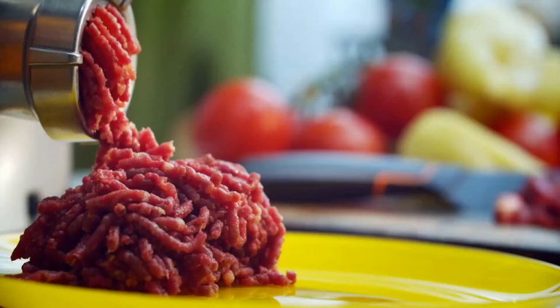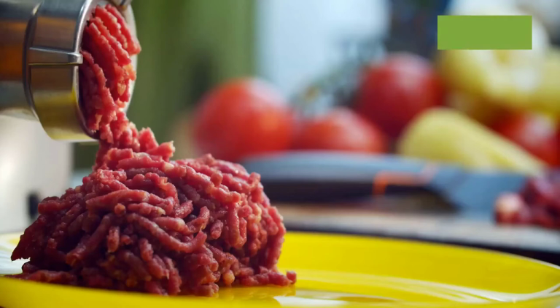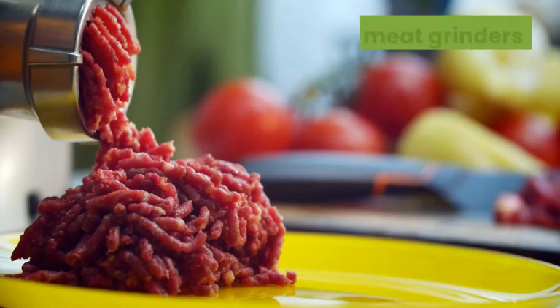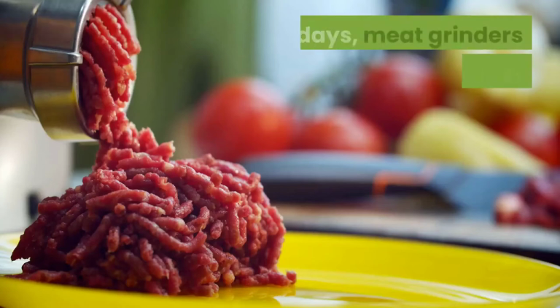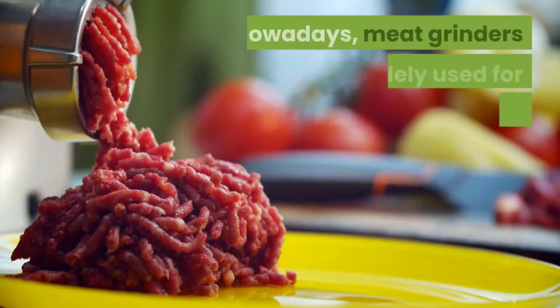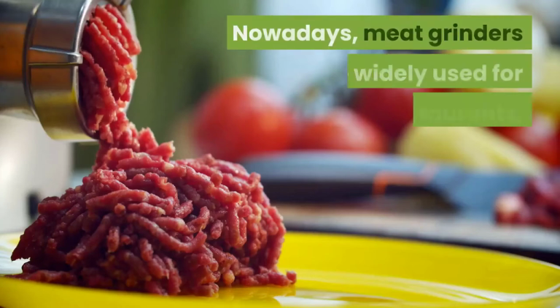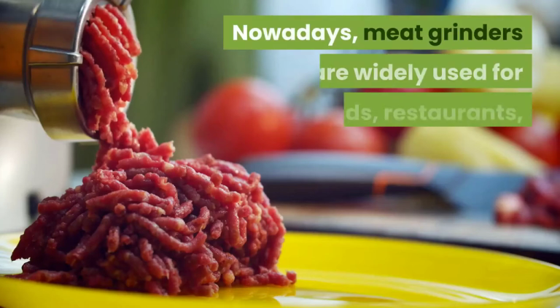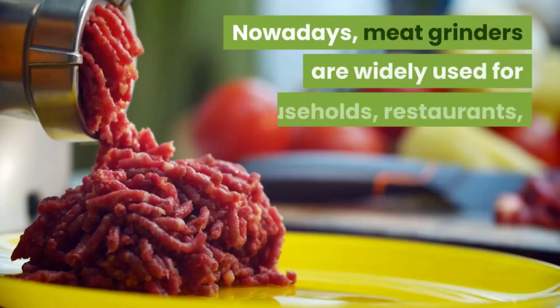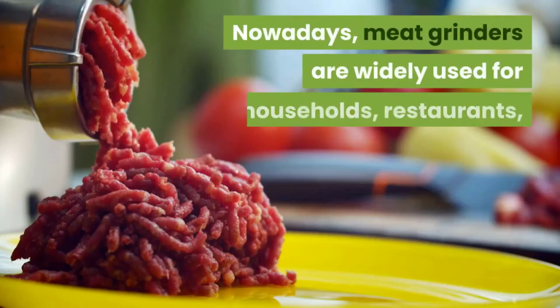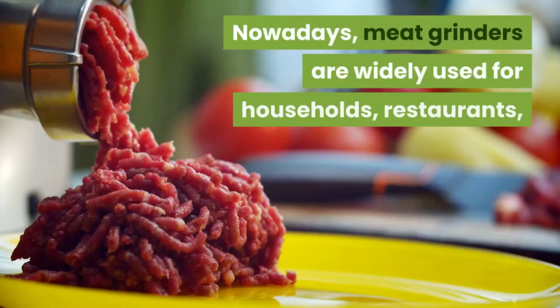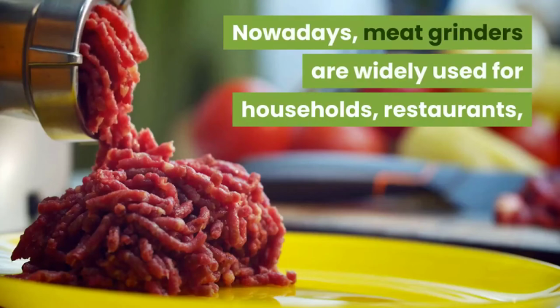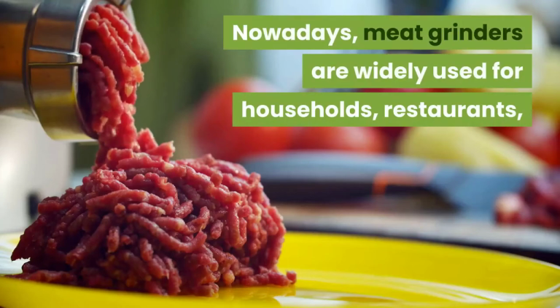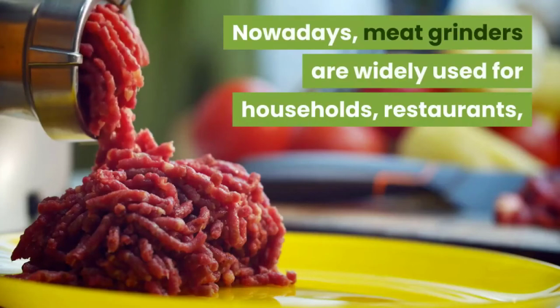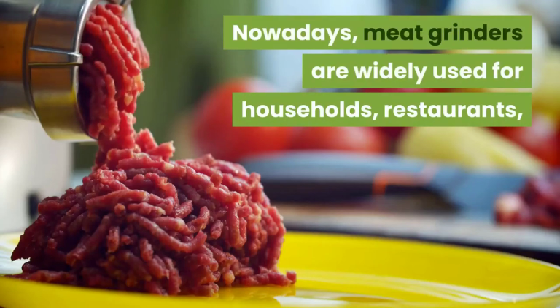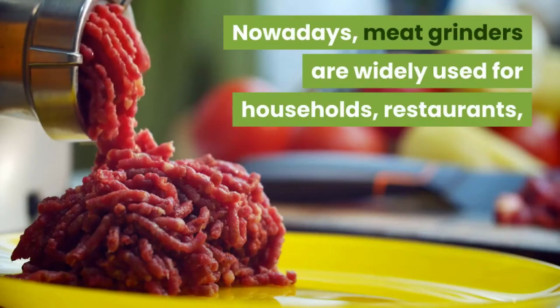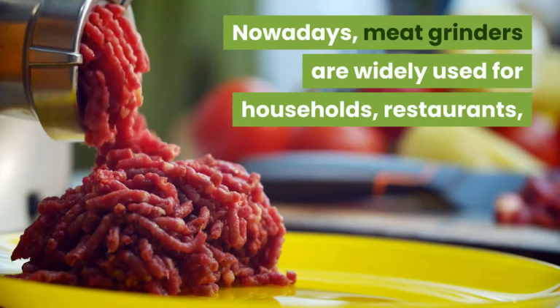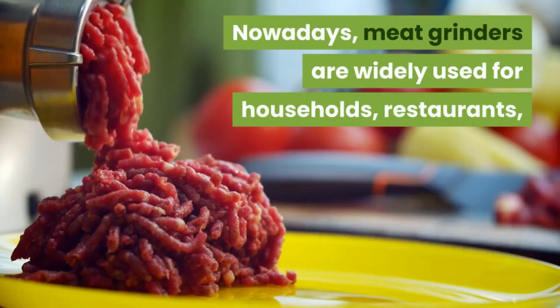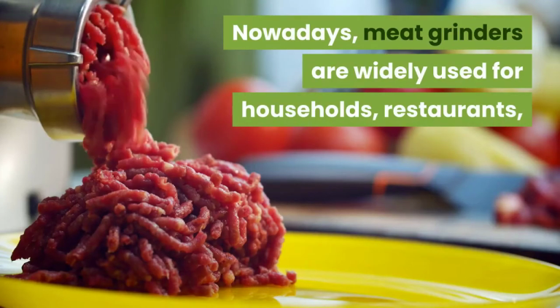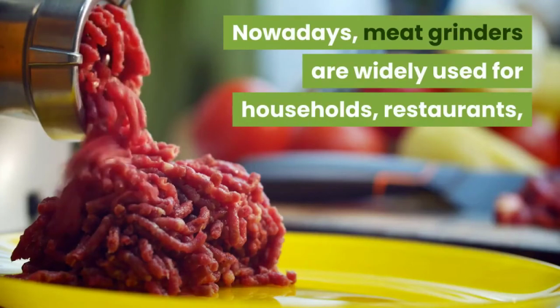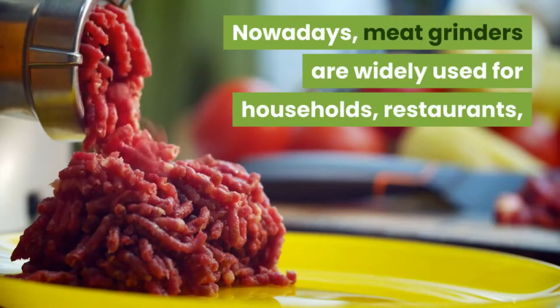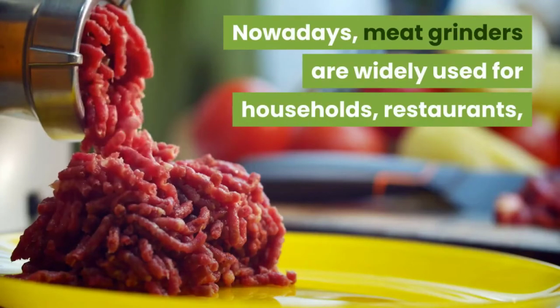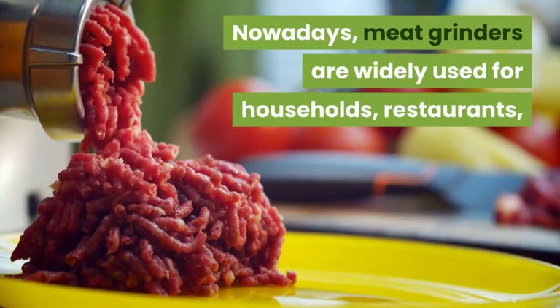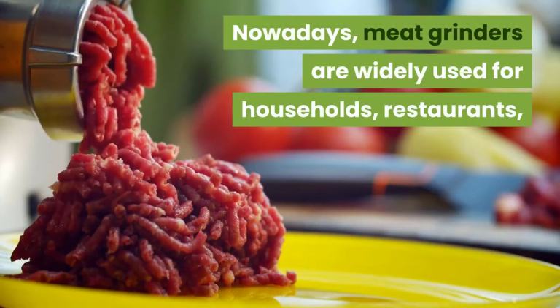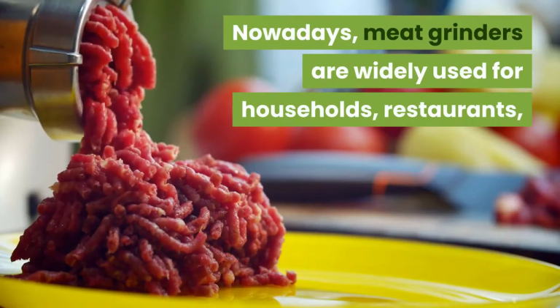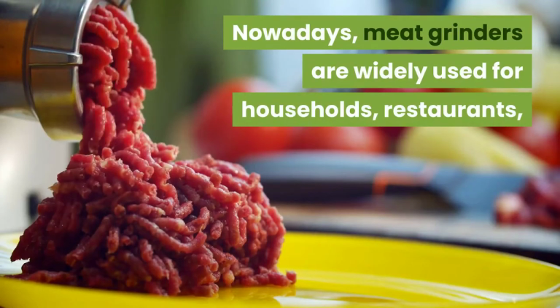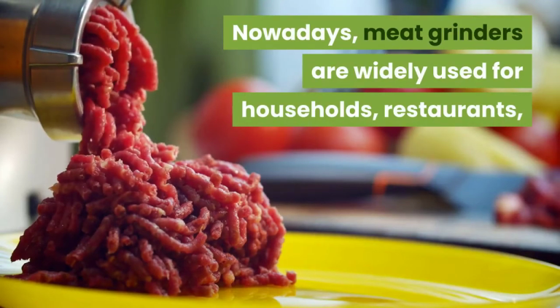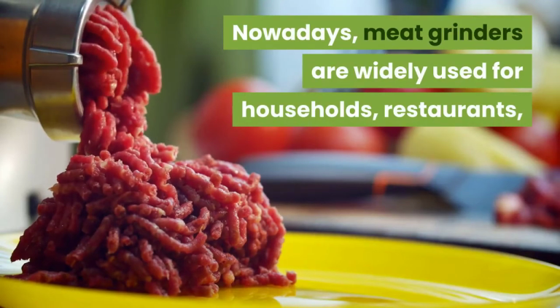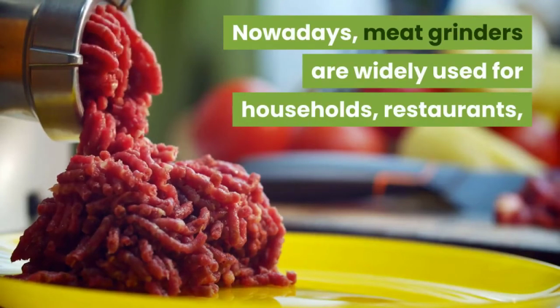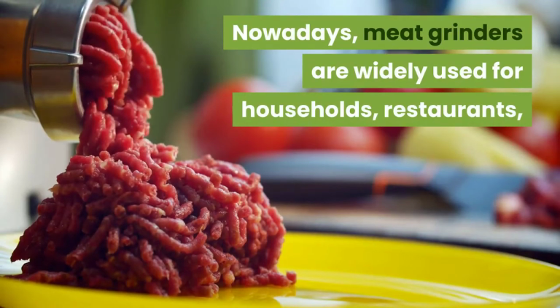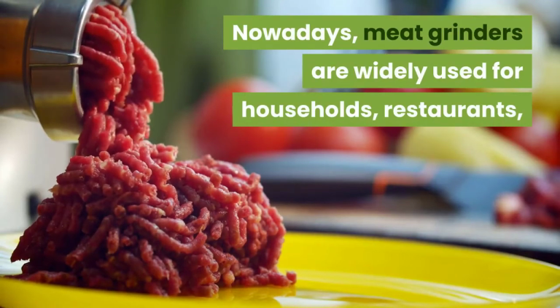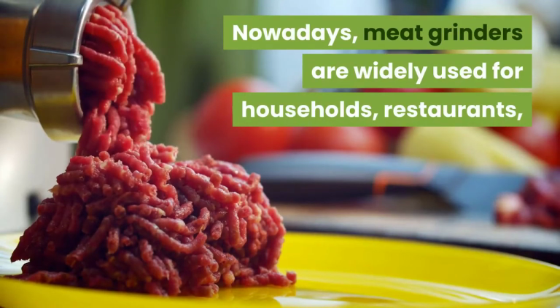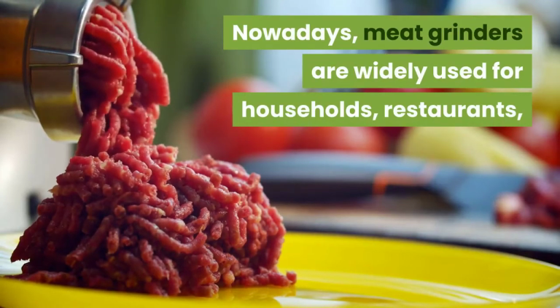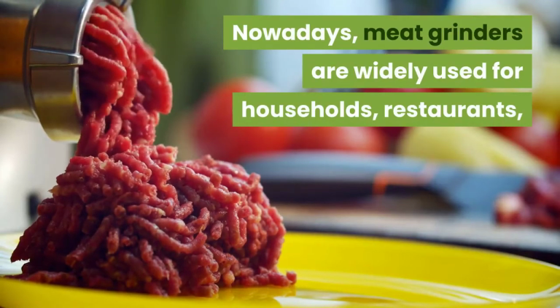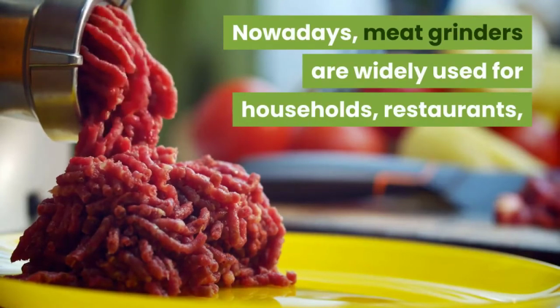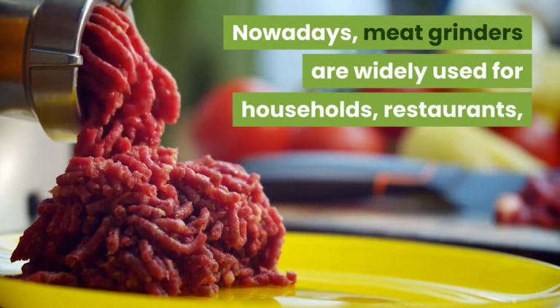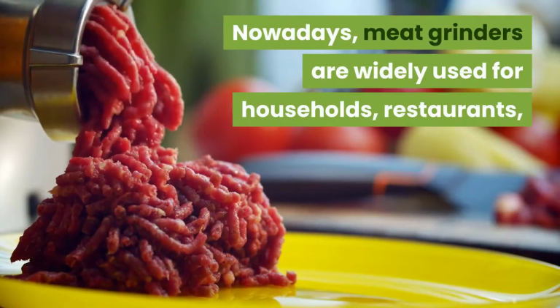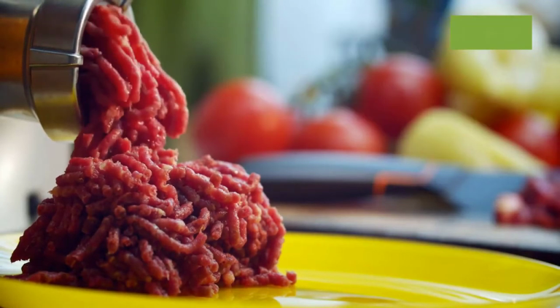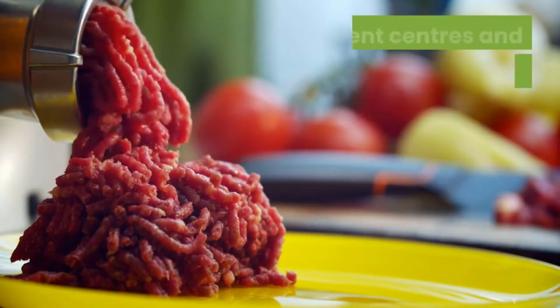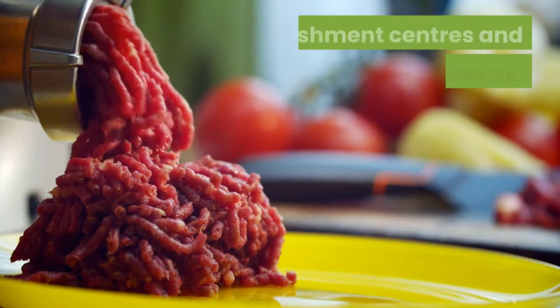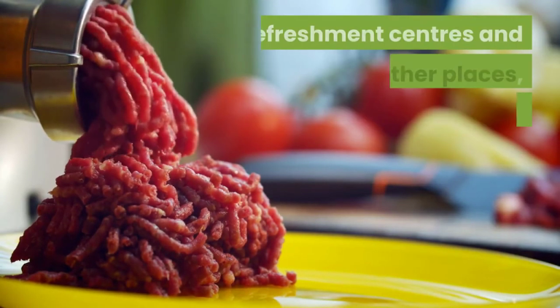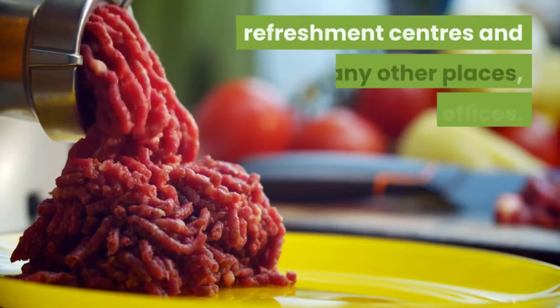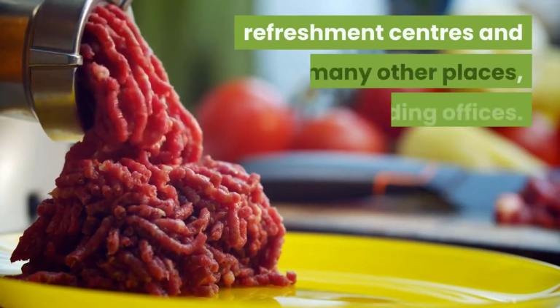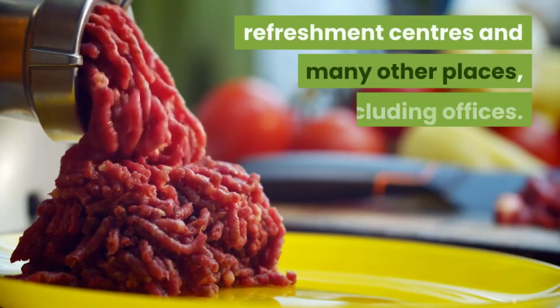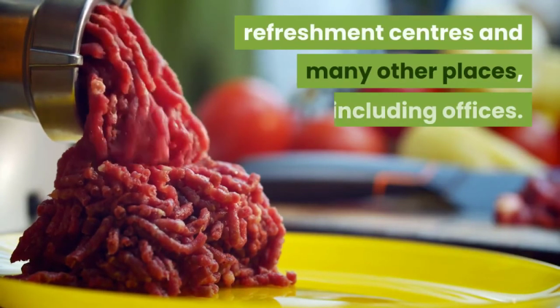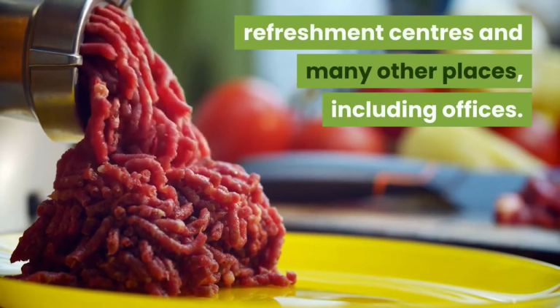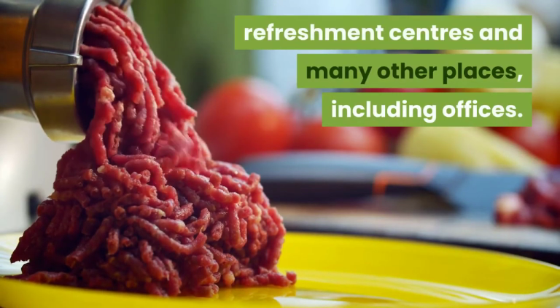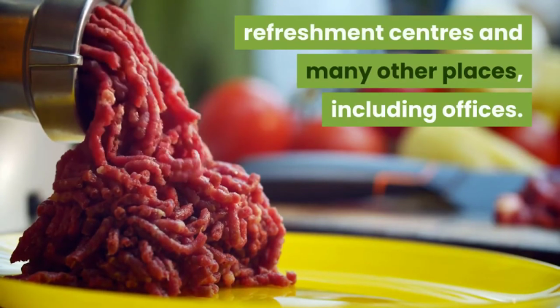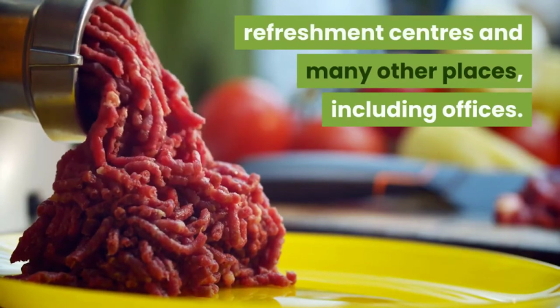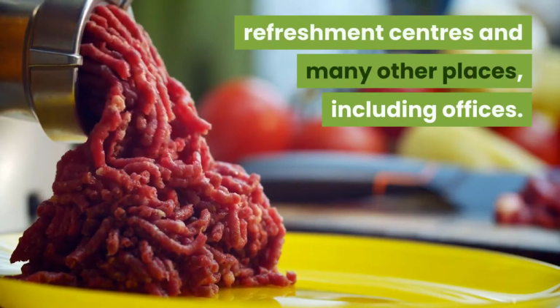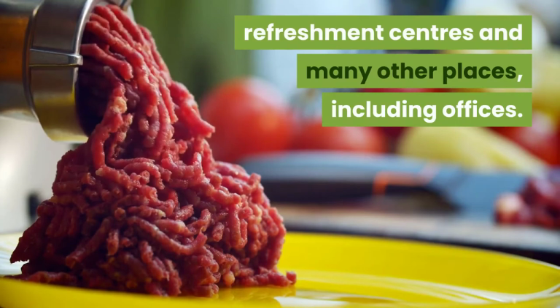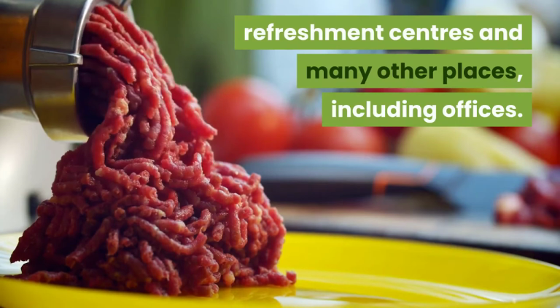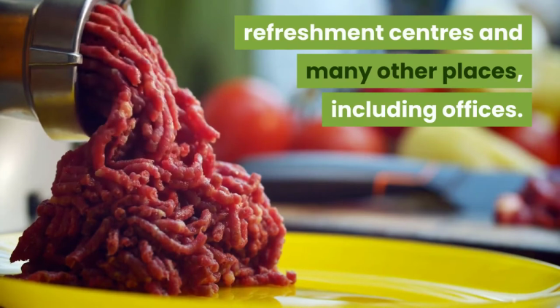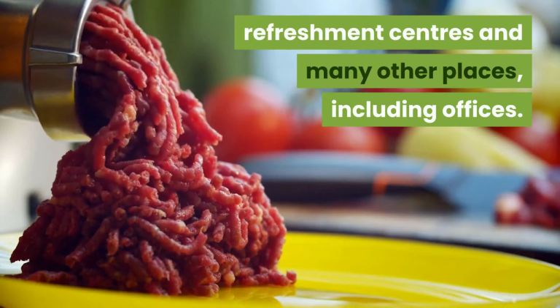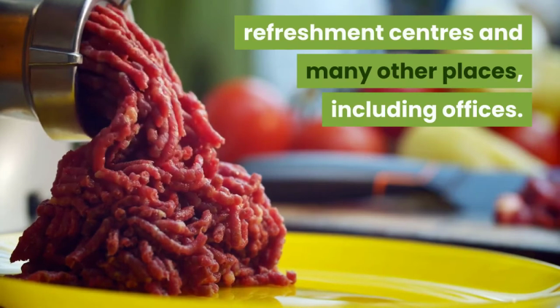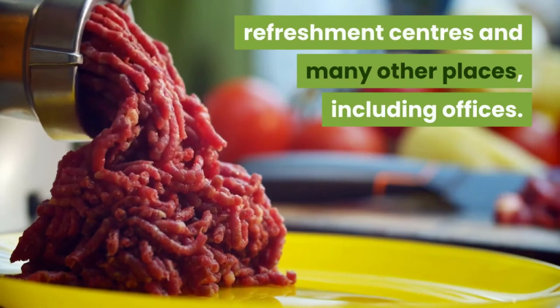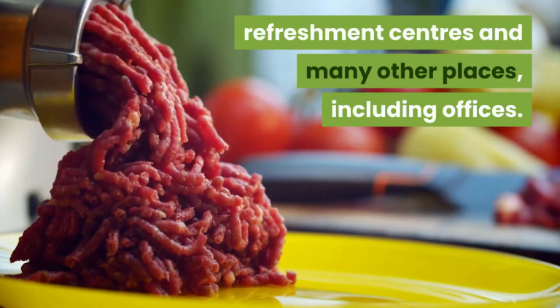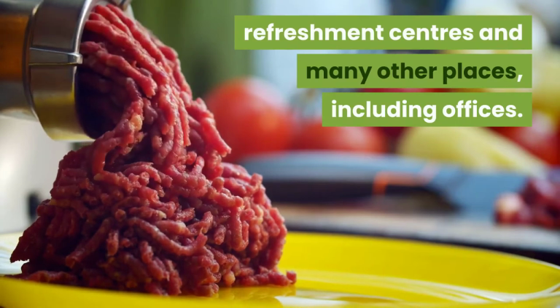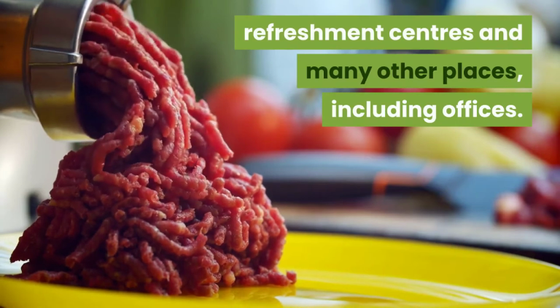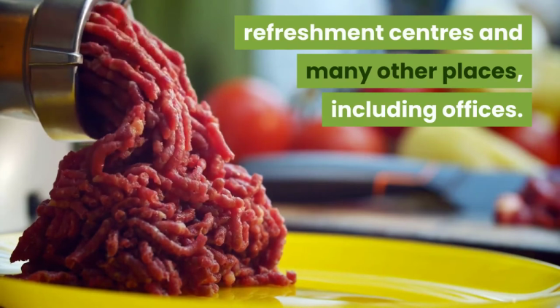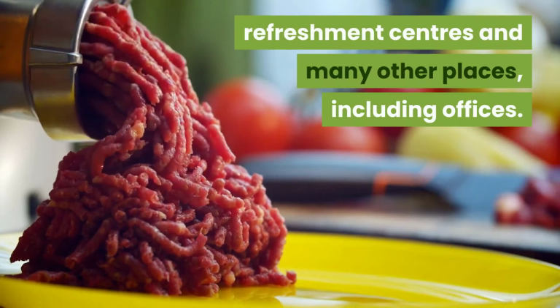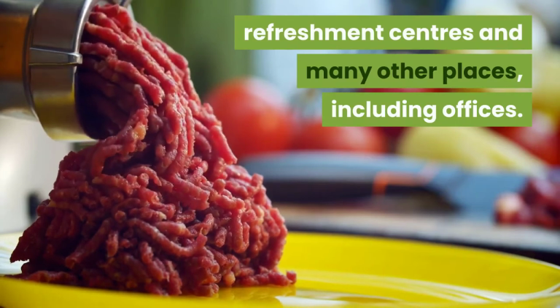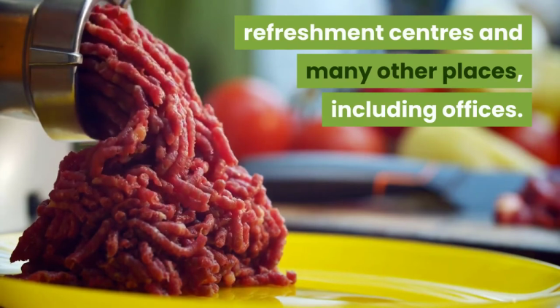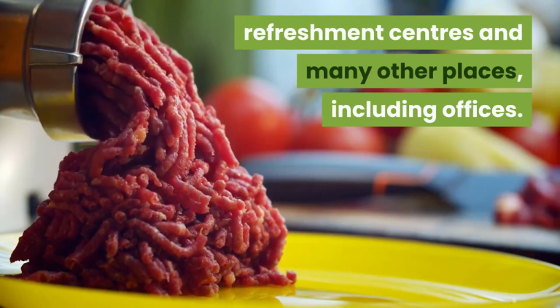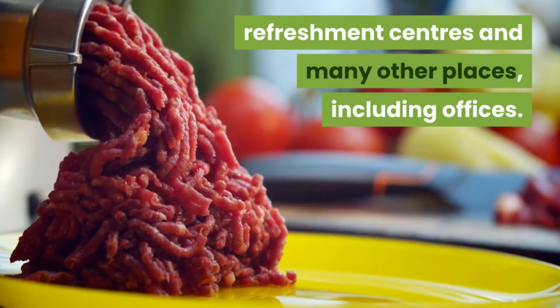Nowadays, meat grinders are widely used for households, restaurants, refreshment centers, and many other places, including offices.